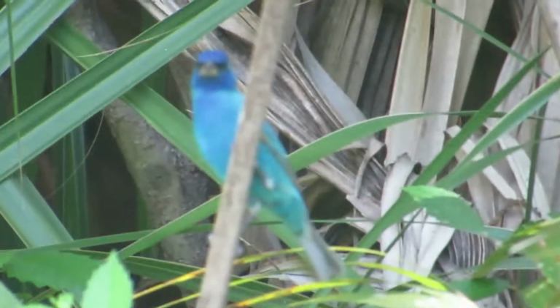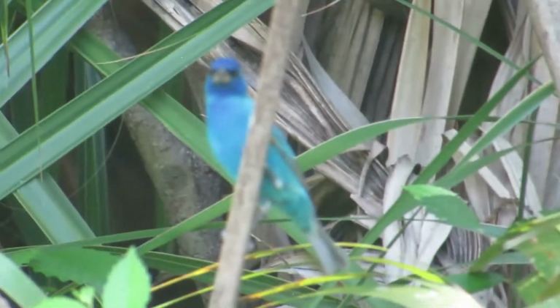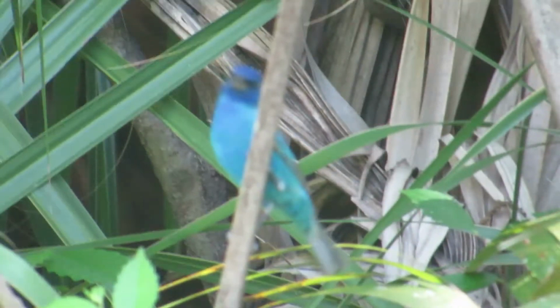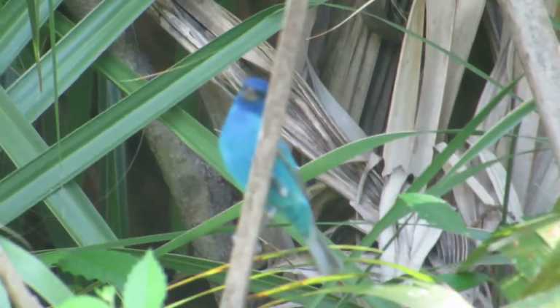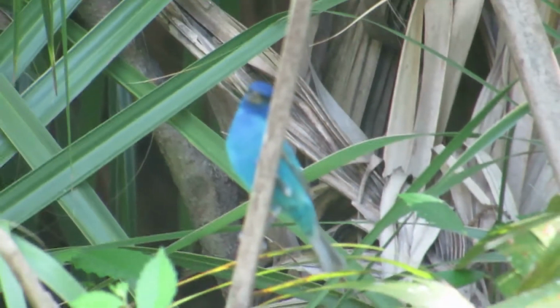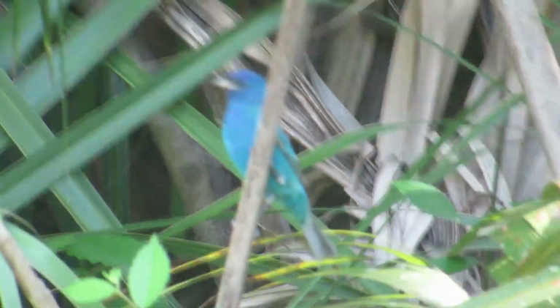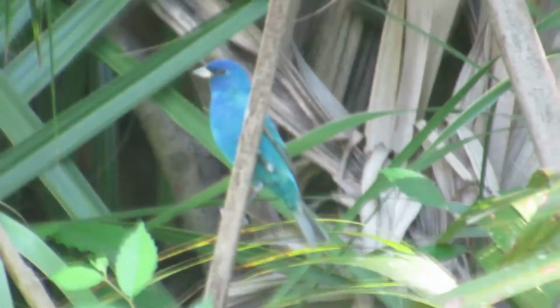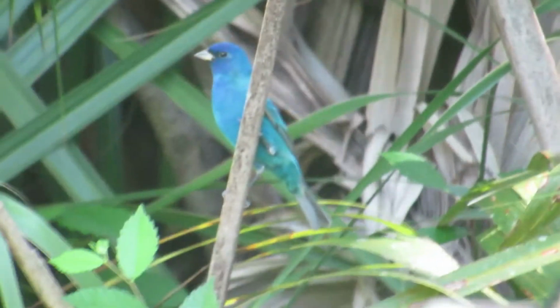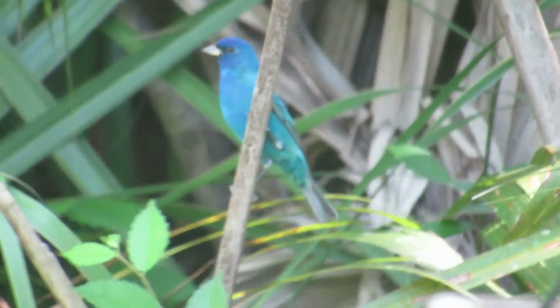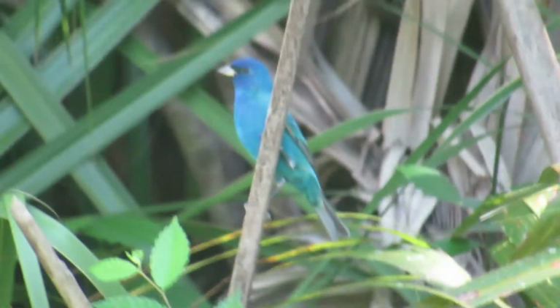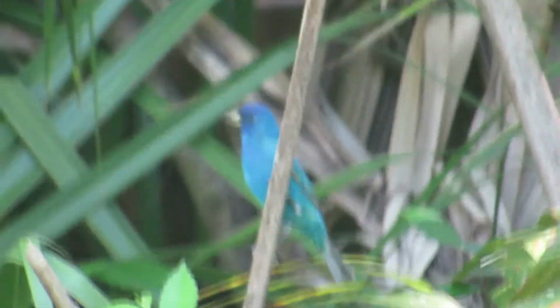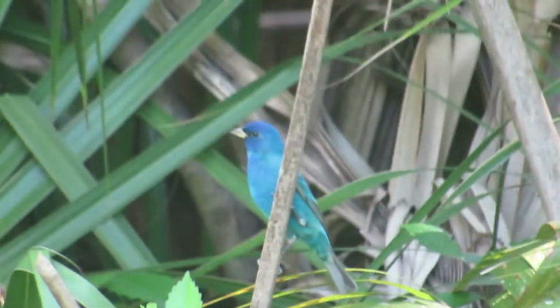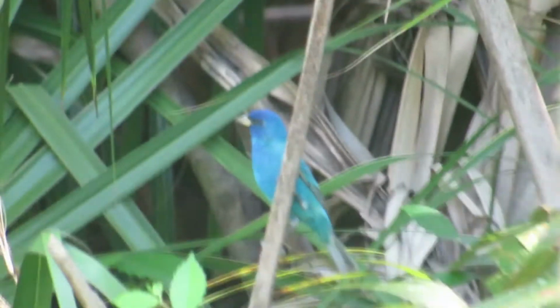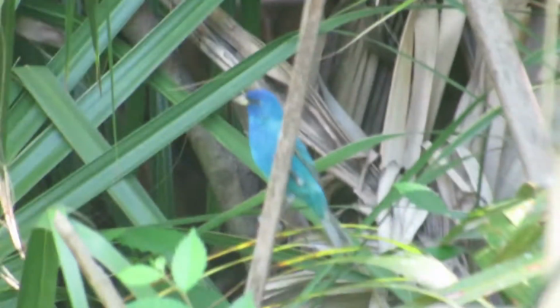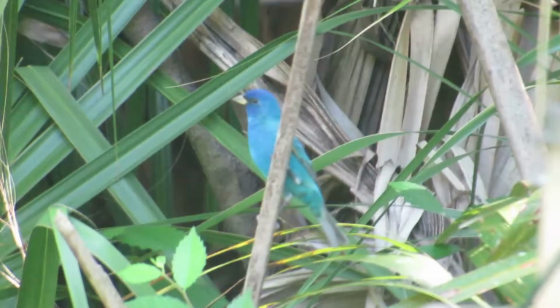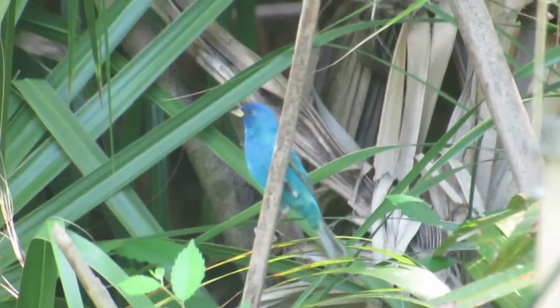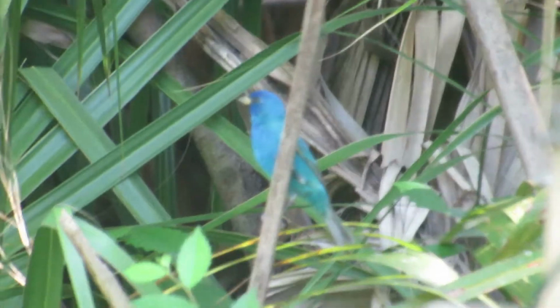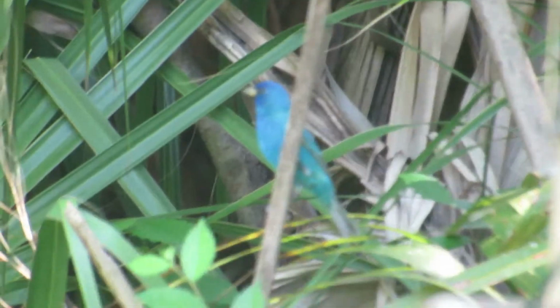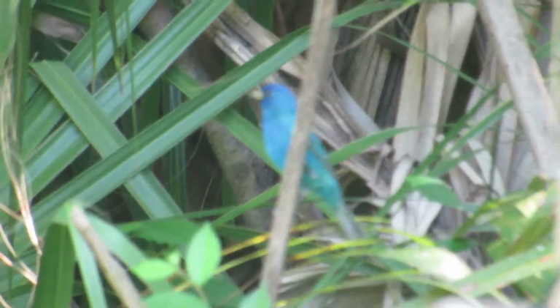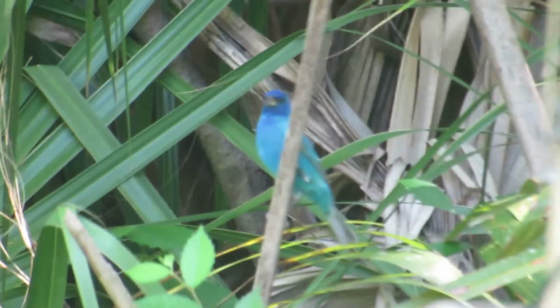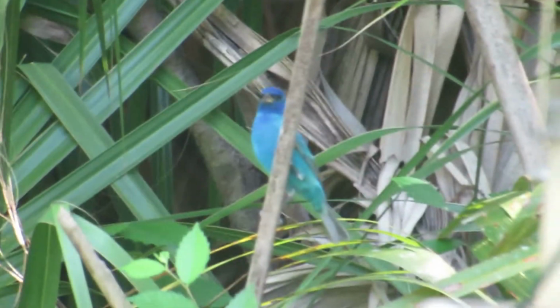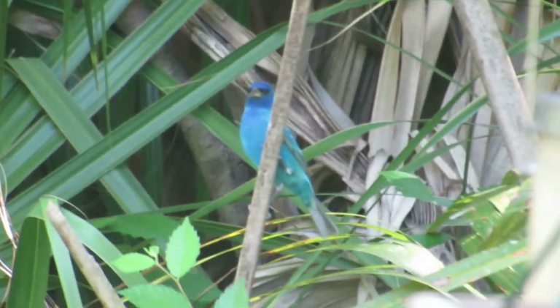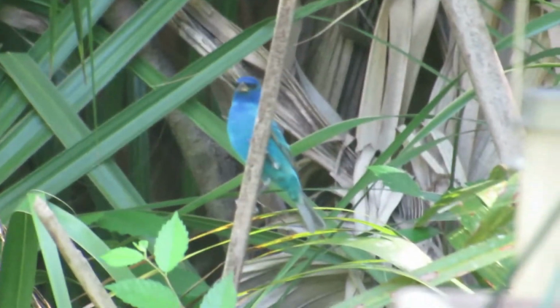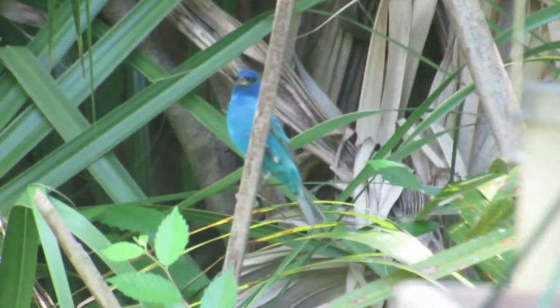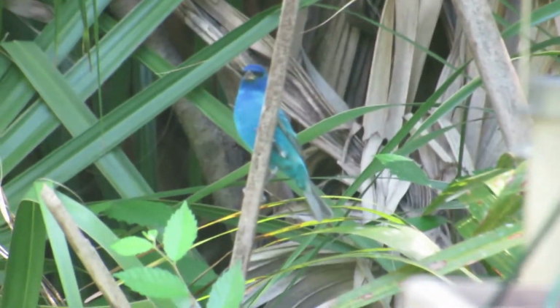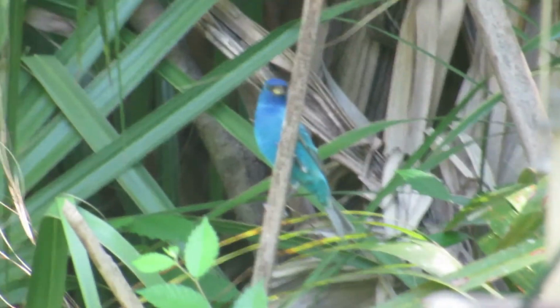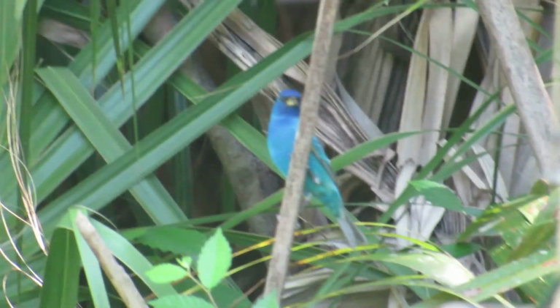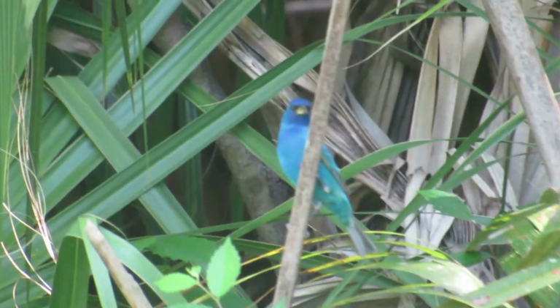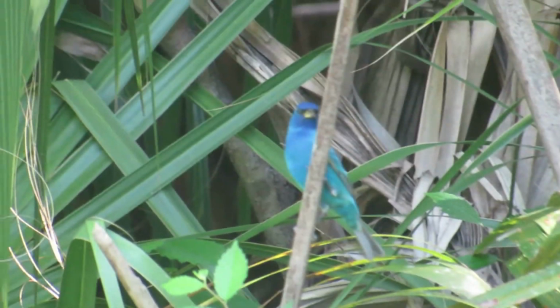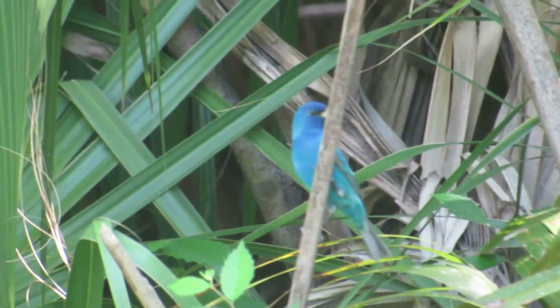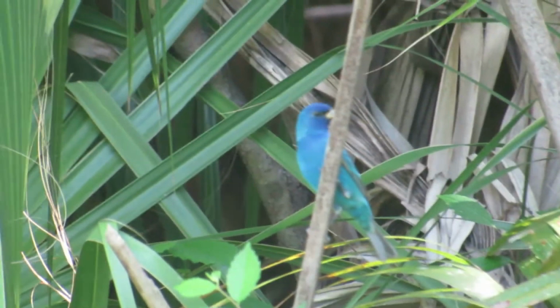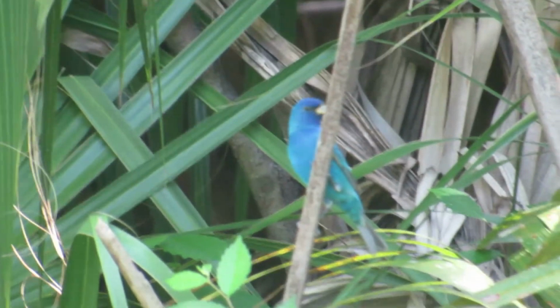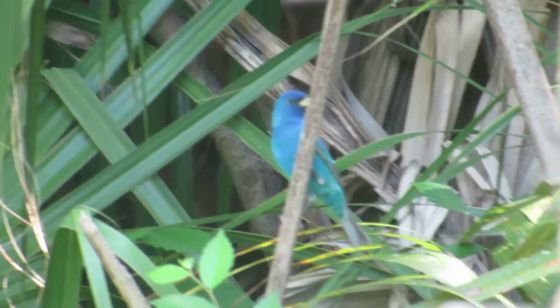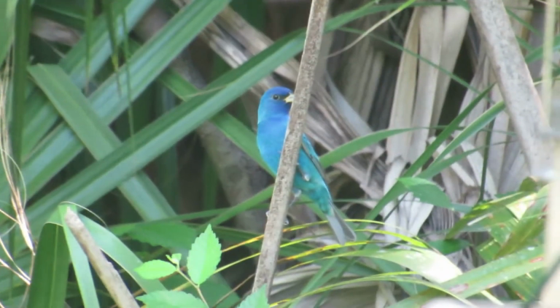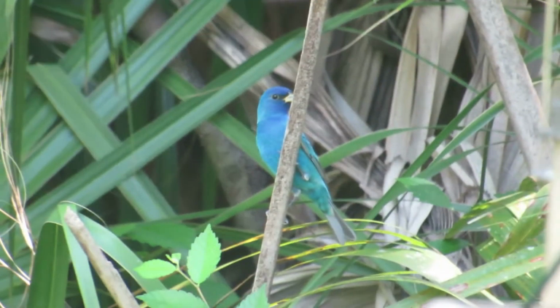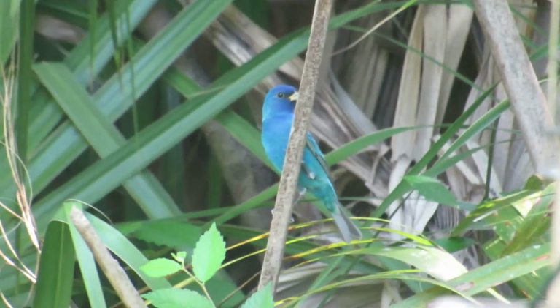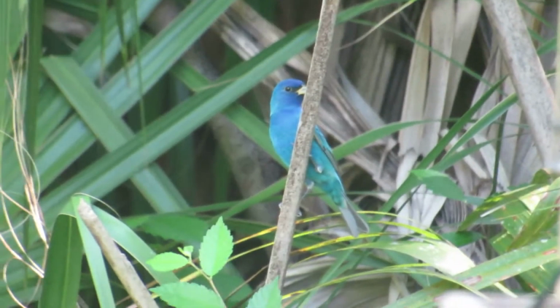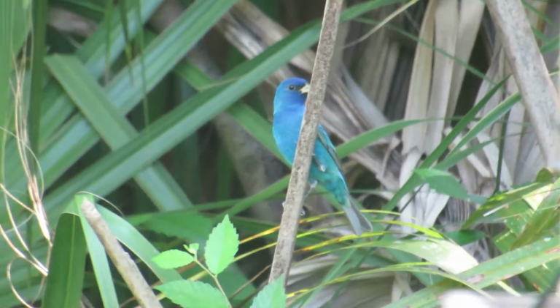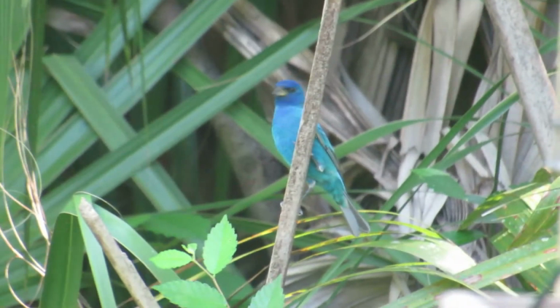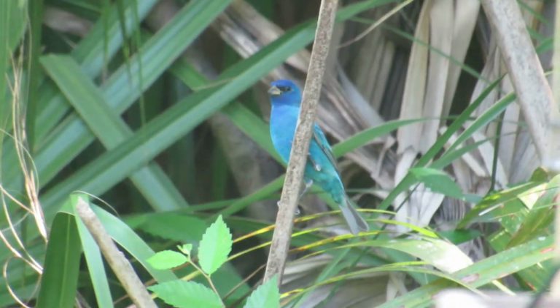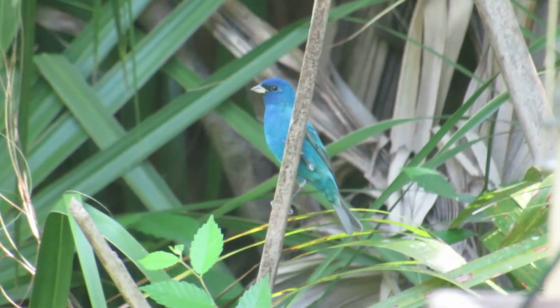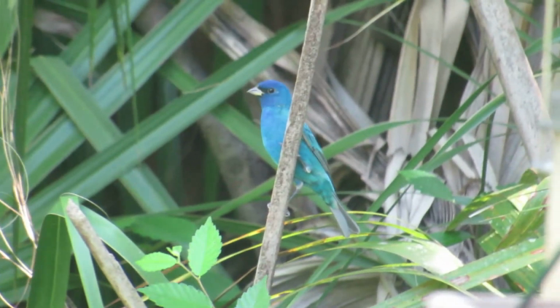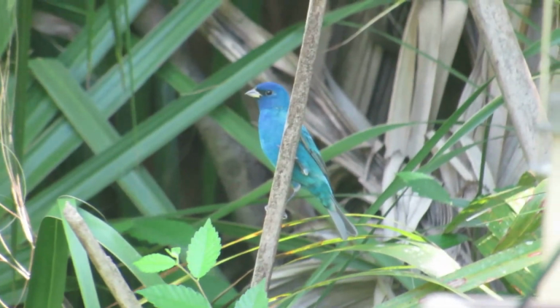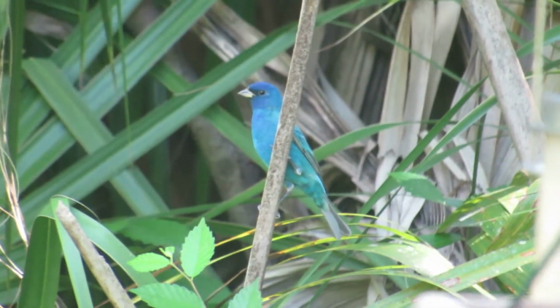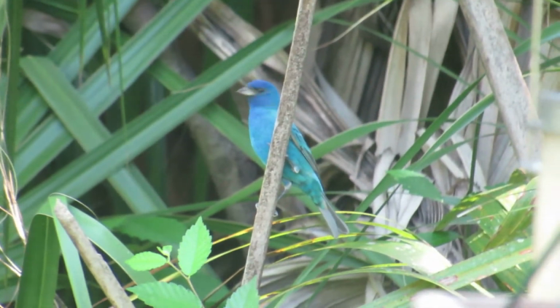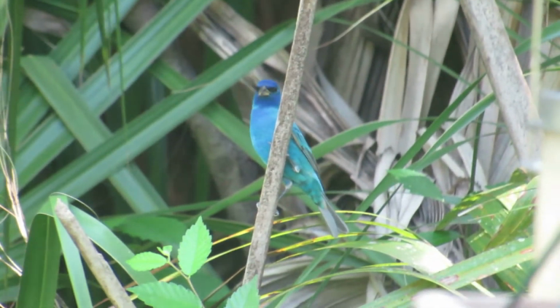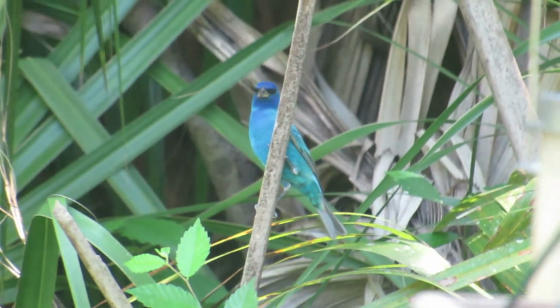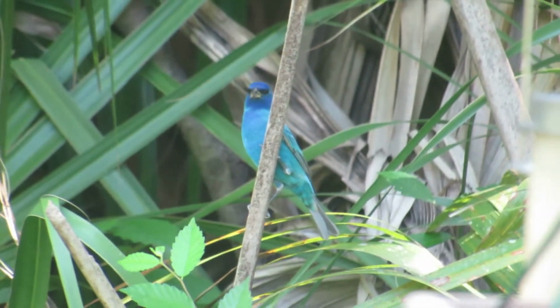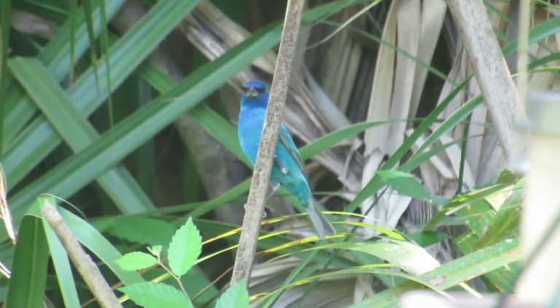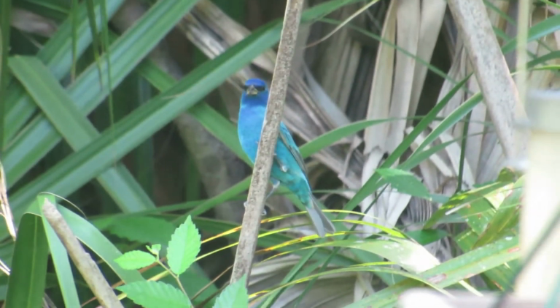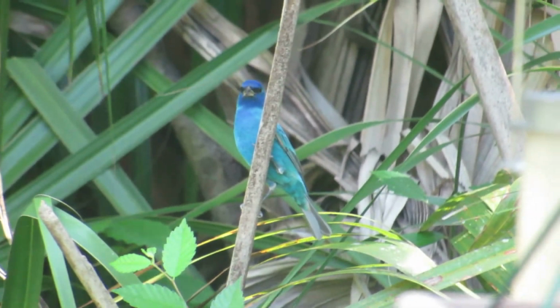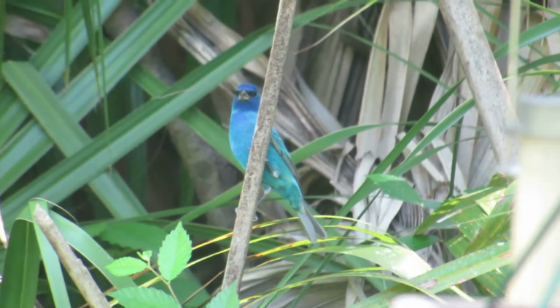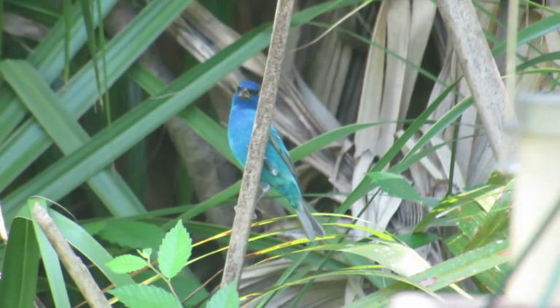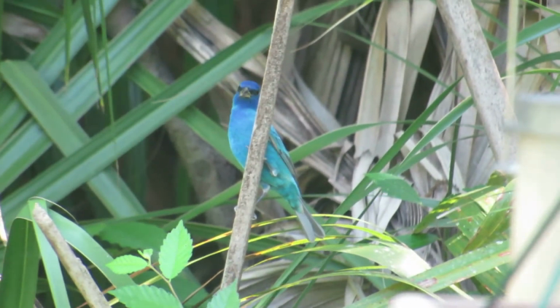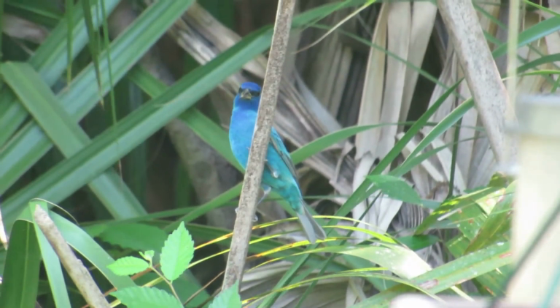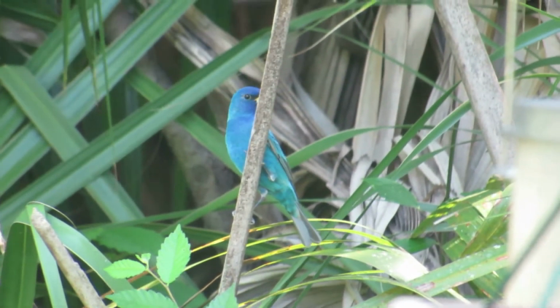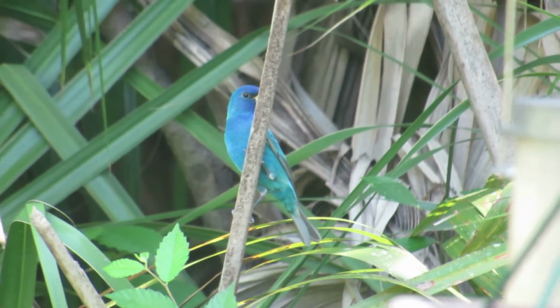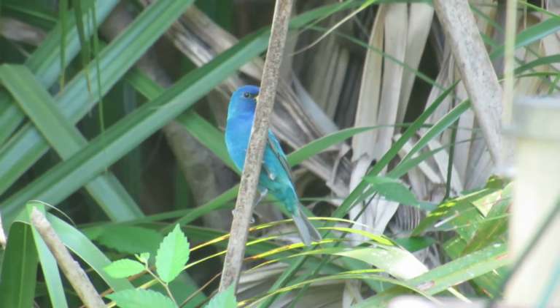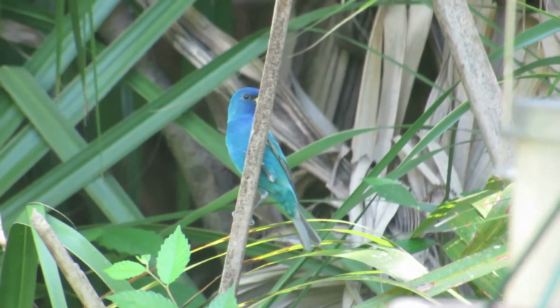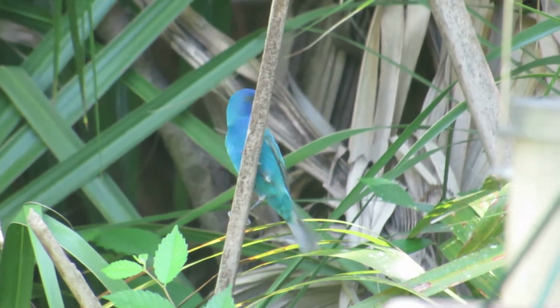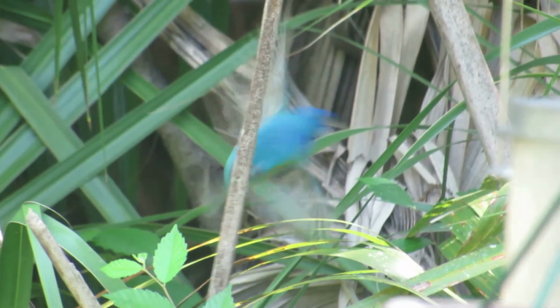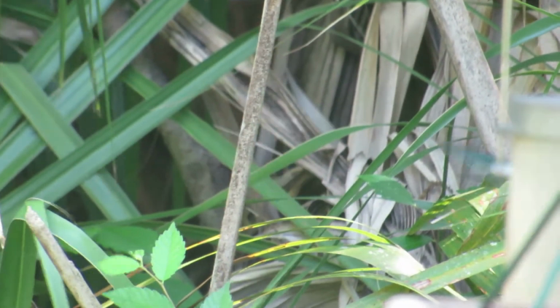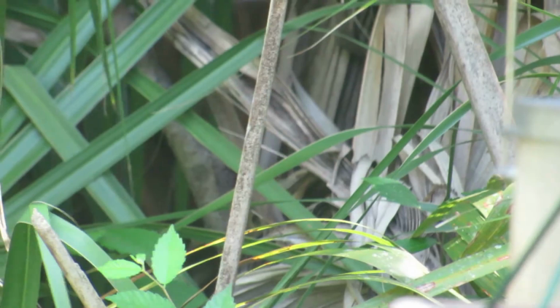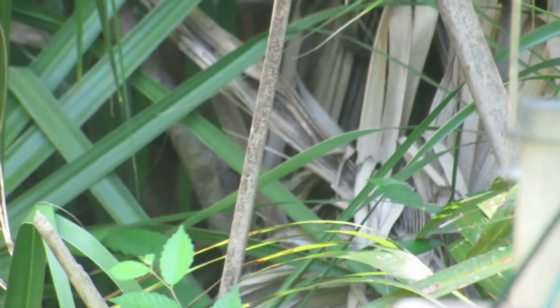It's an indigo bunting. This is another bird — a green color.